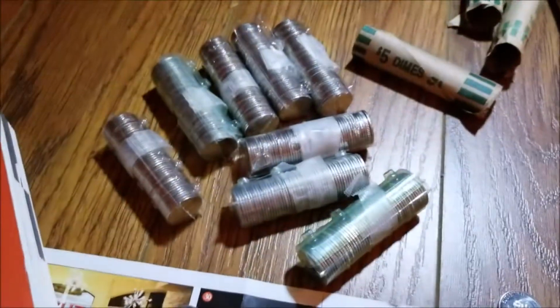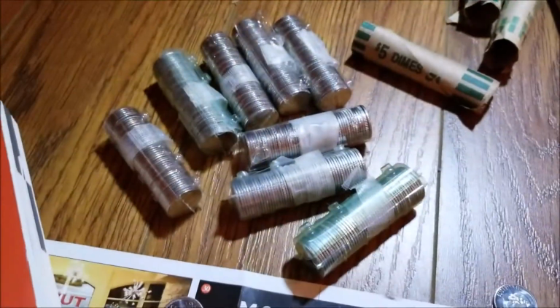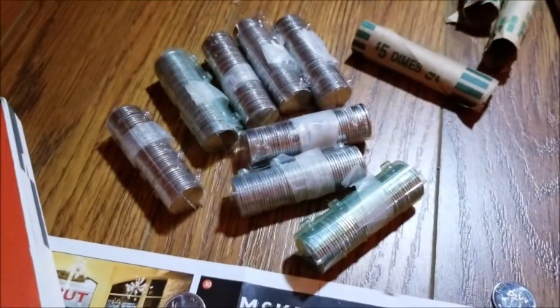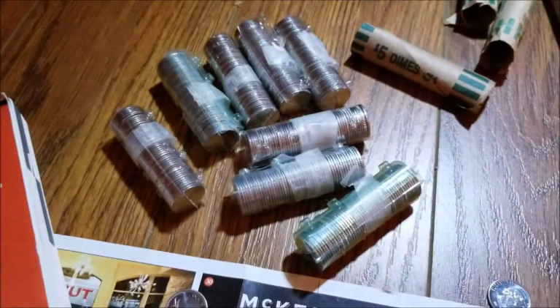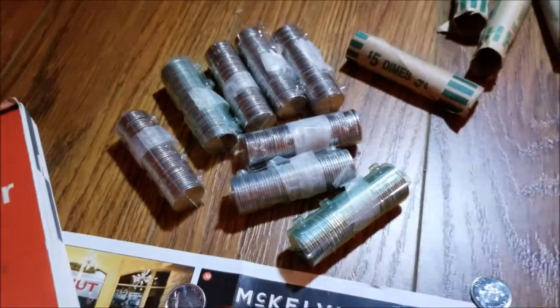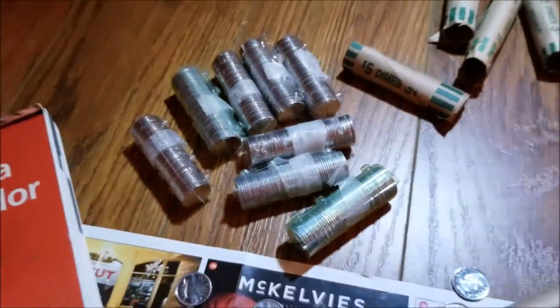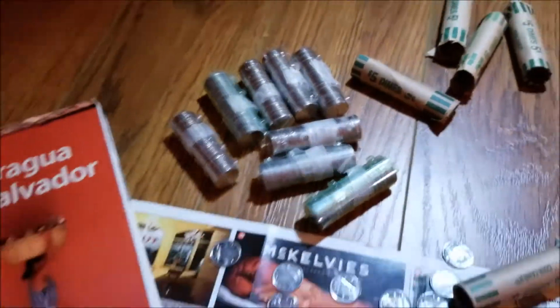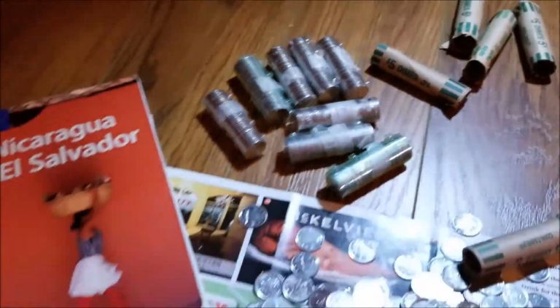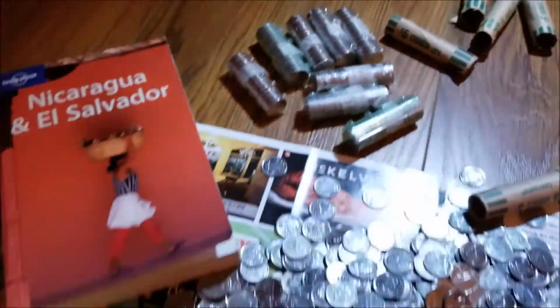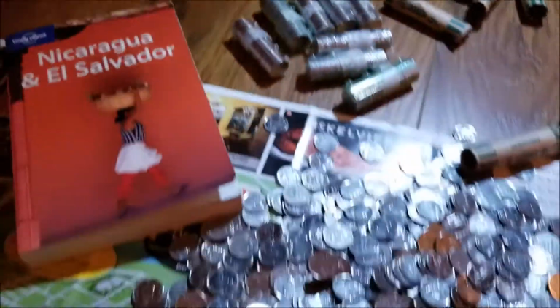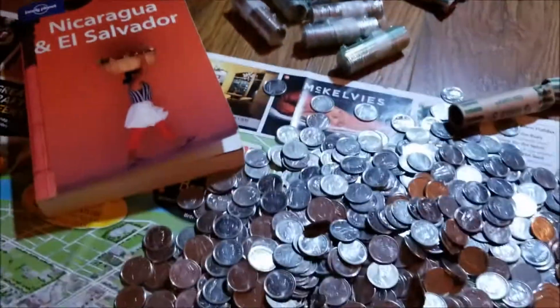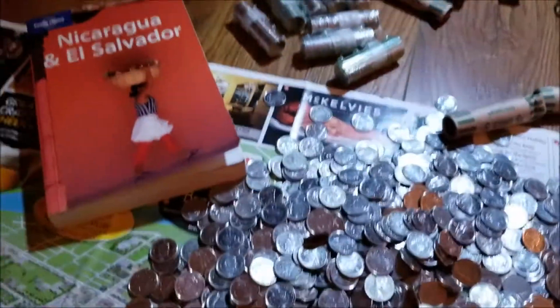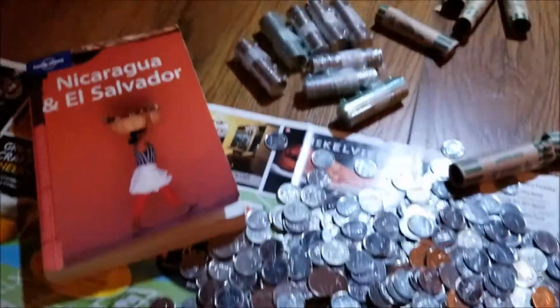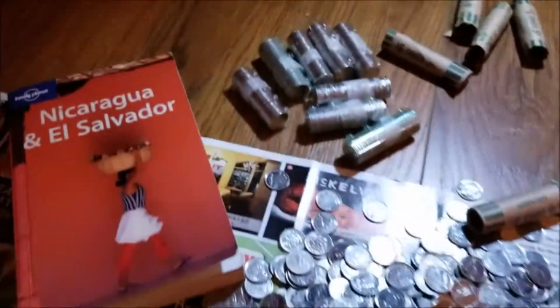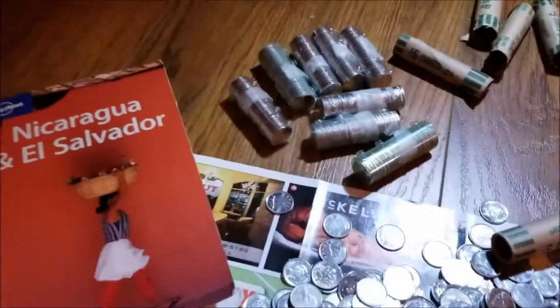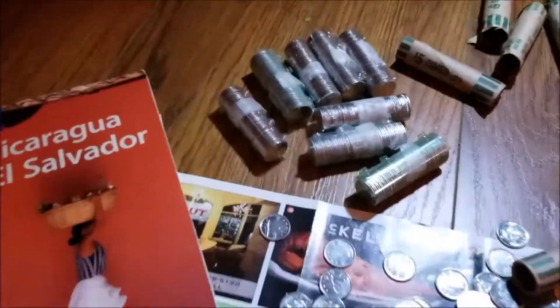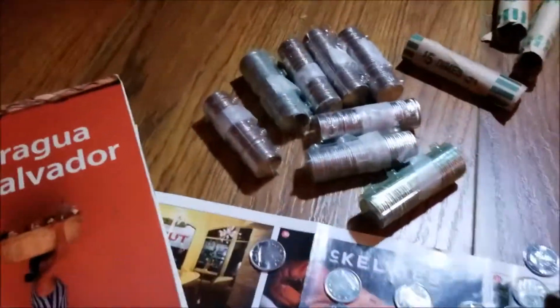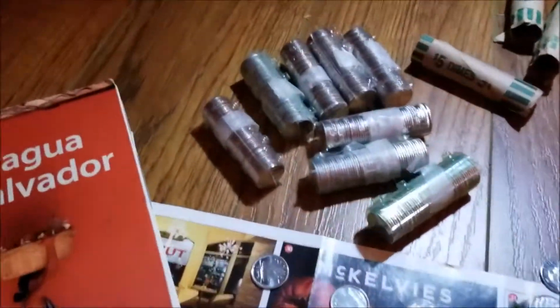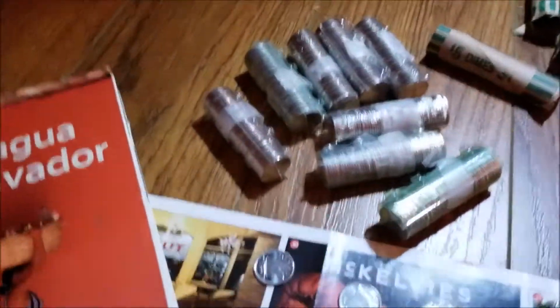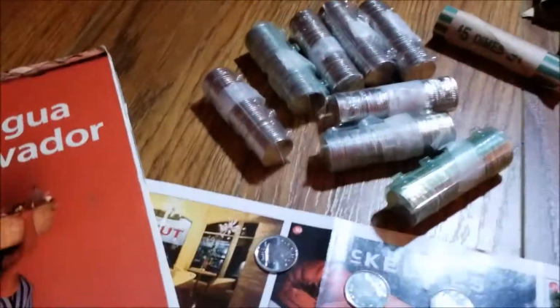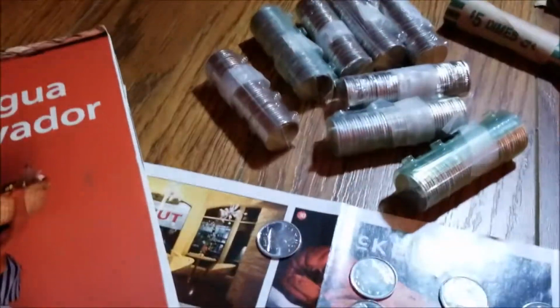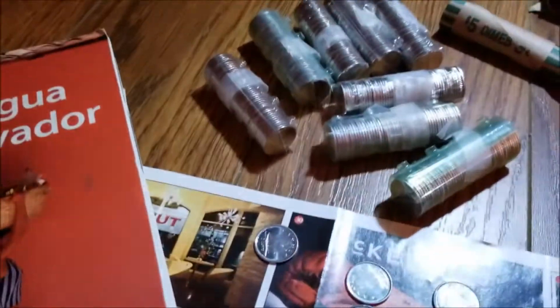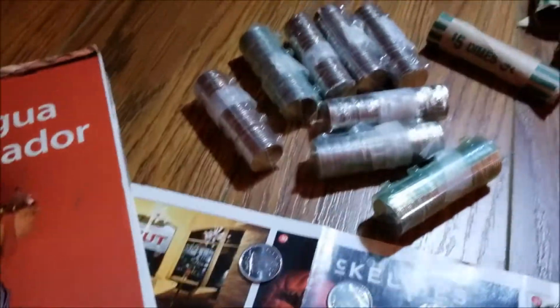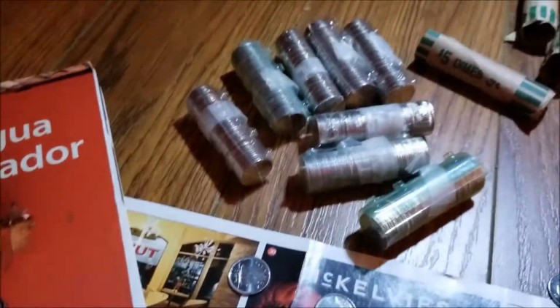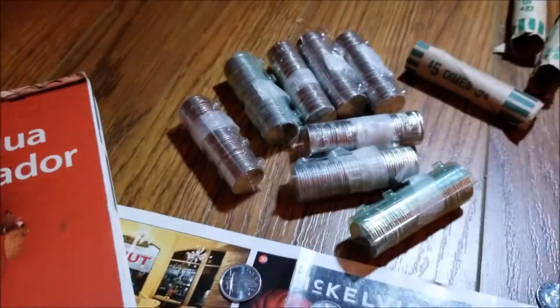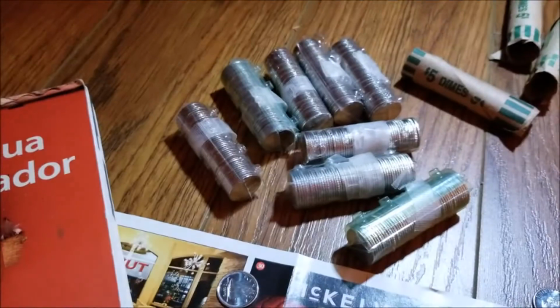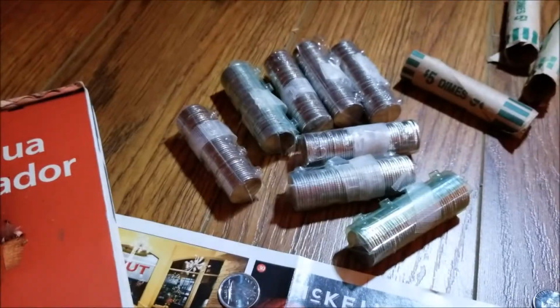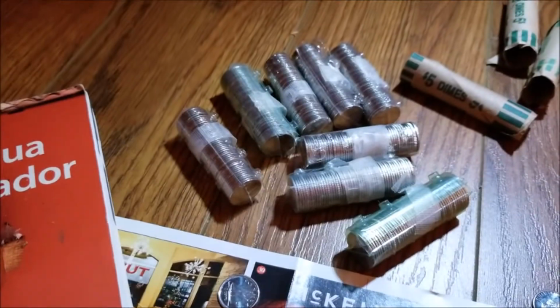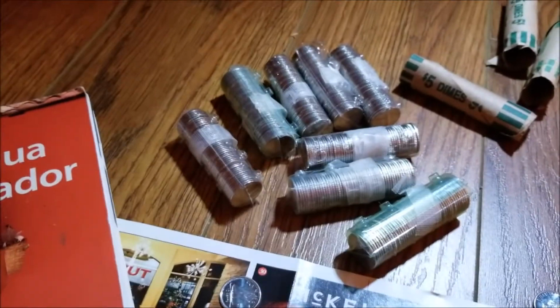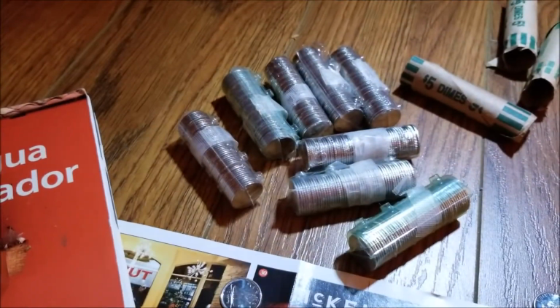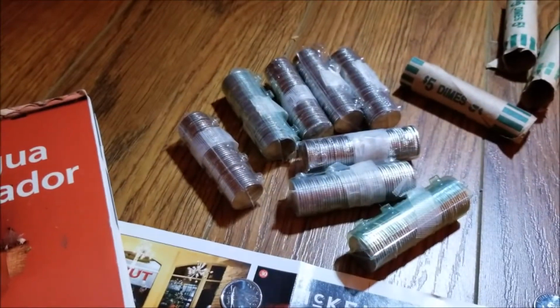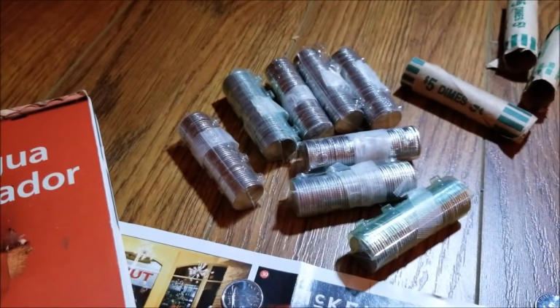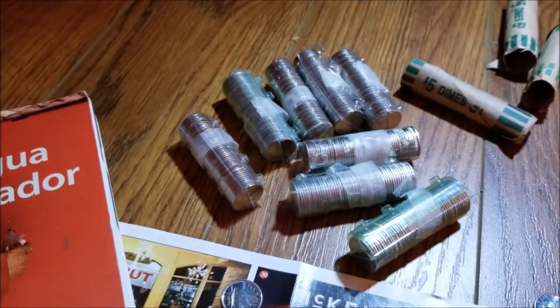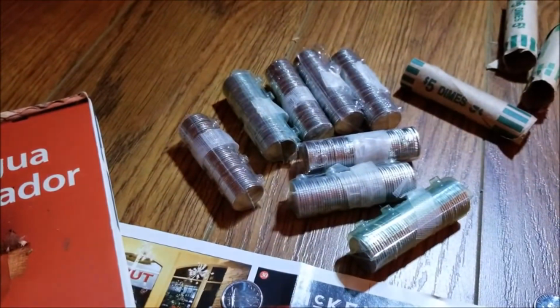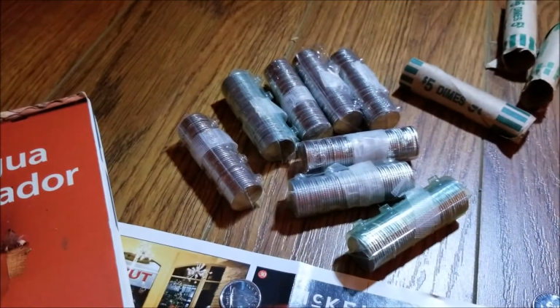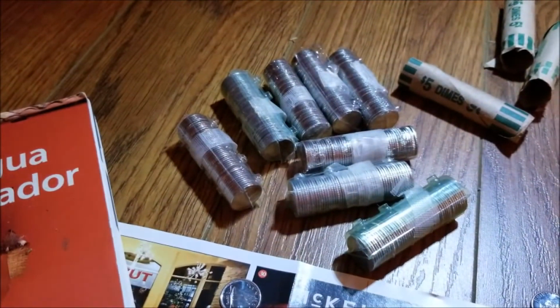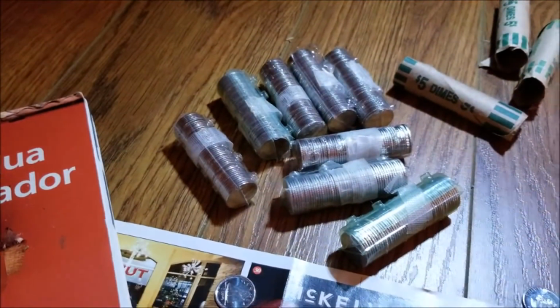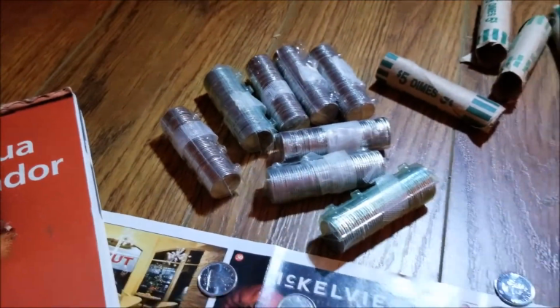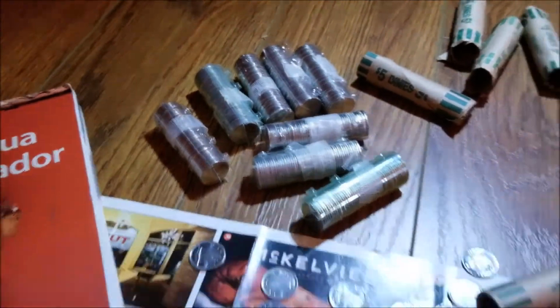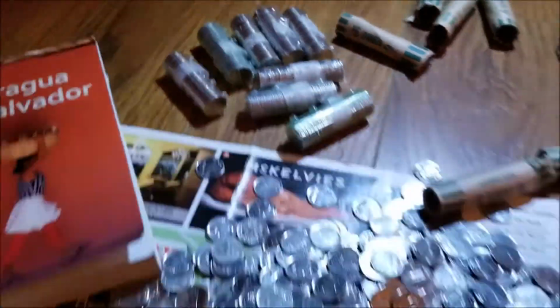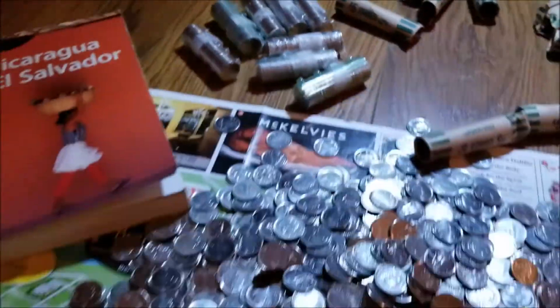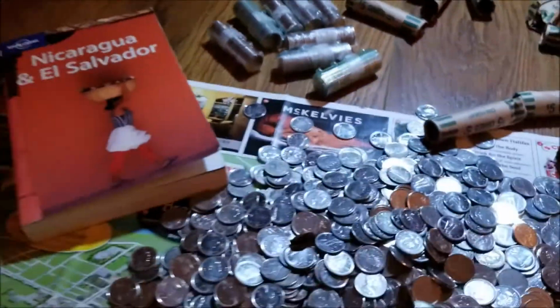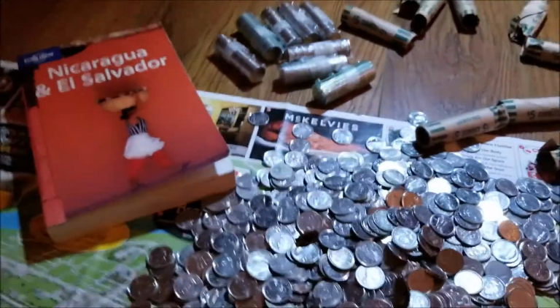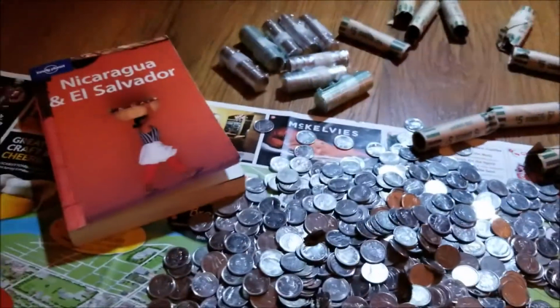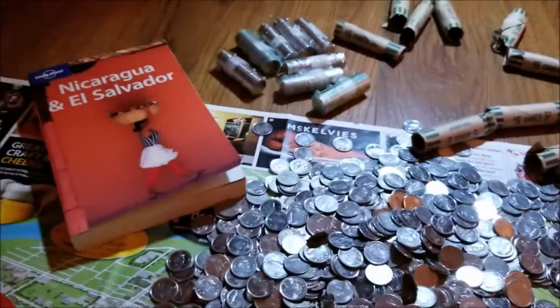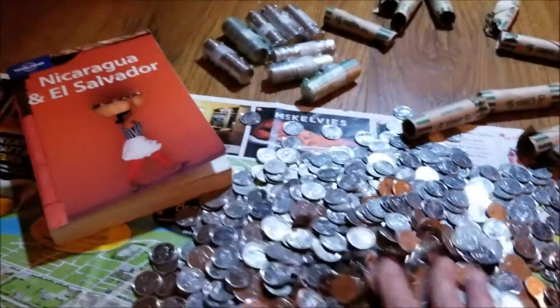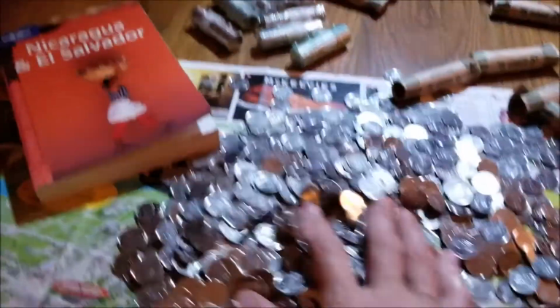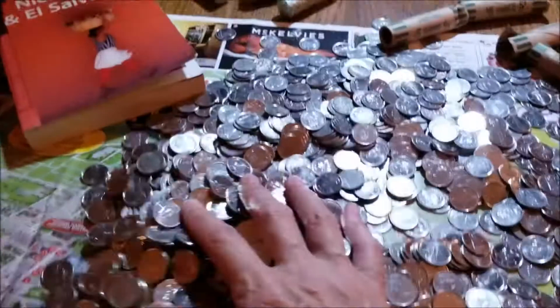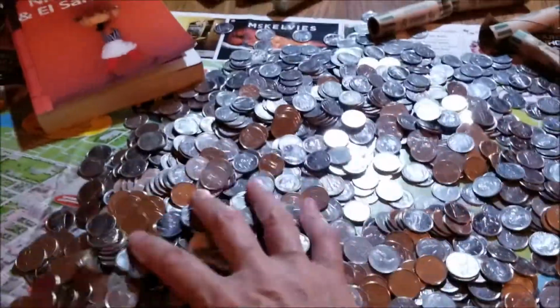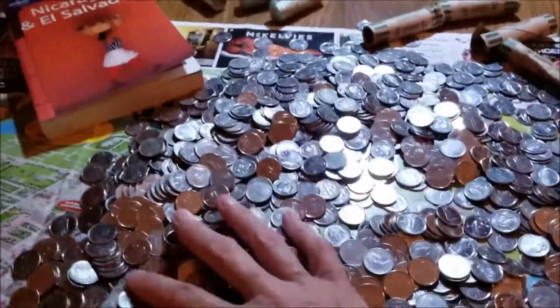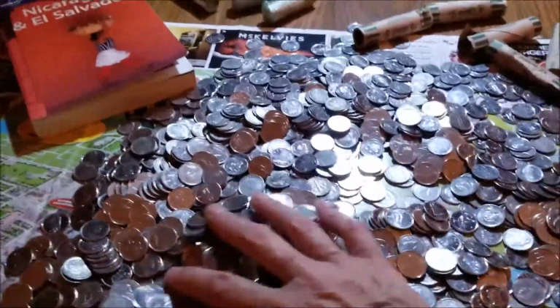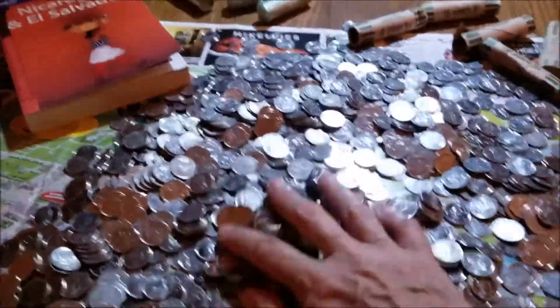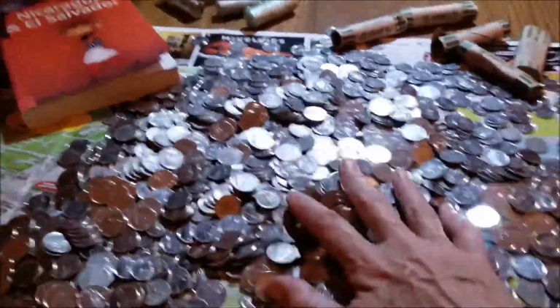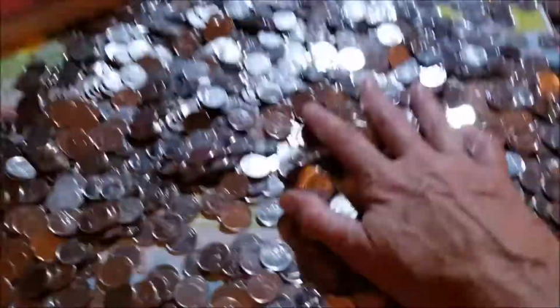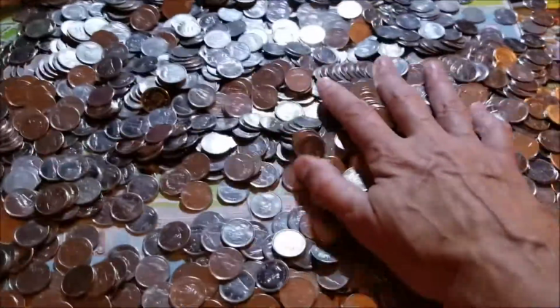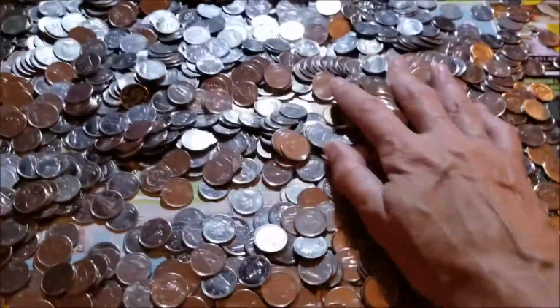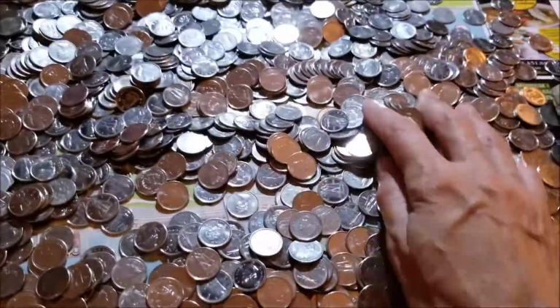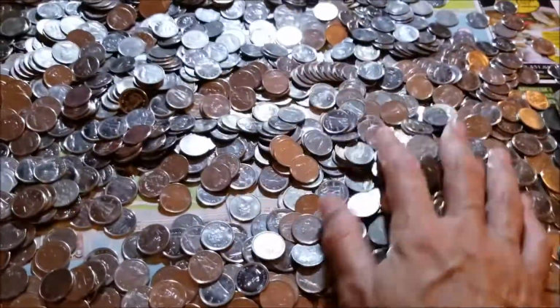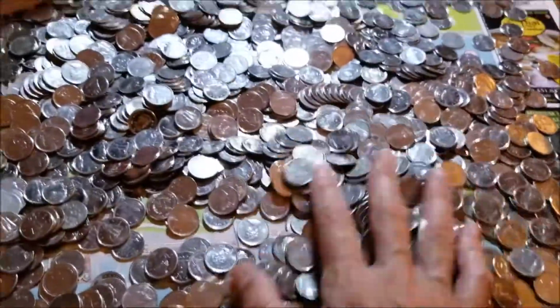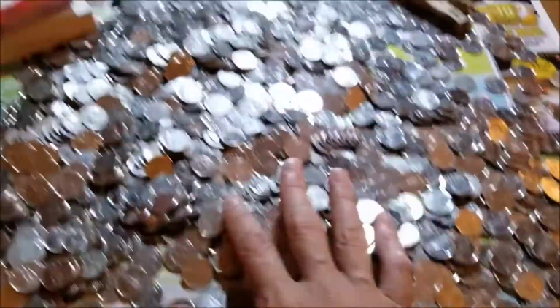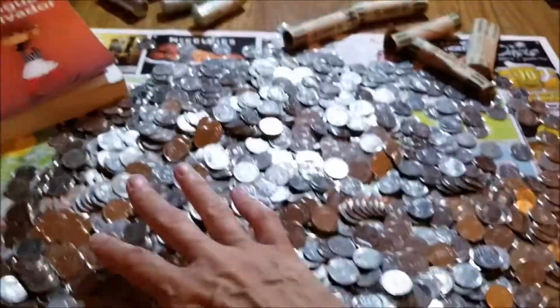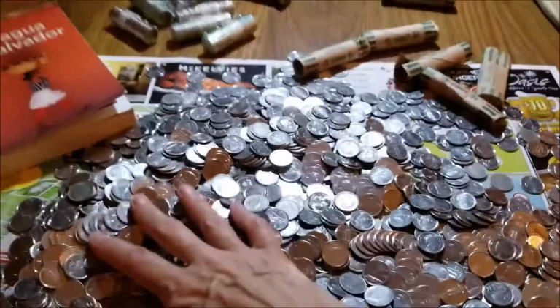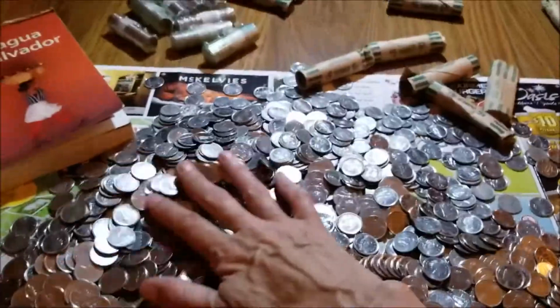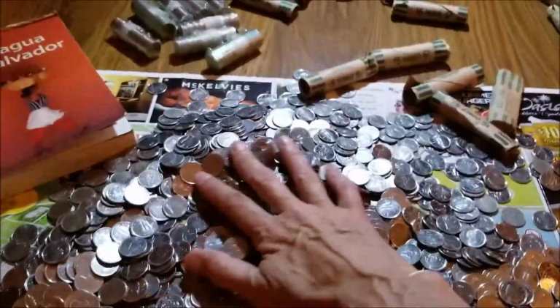How much do you think we have? So we've got 10, 20, 30, 40, 60, 70, 80 — and we still have all this left.